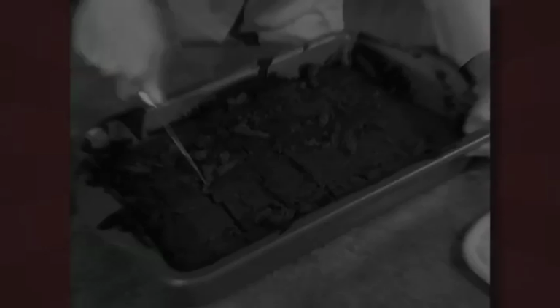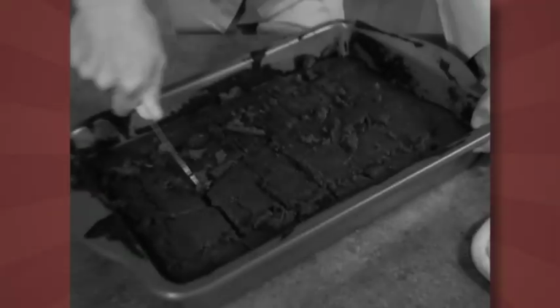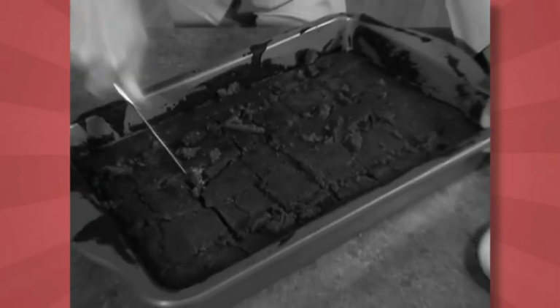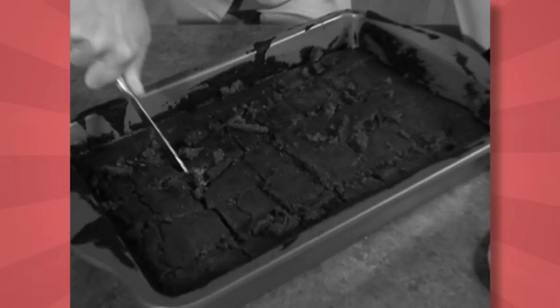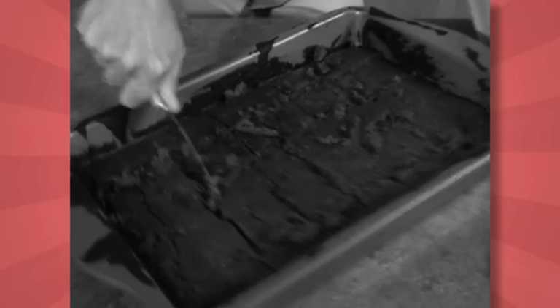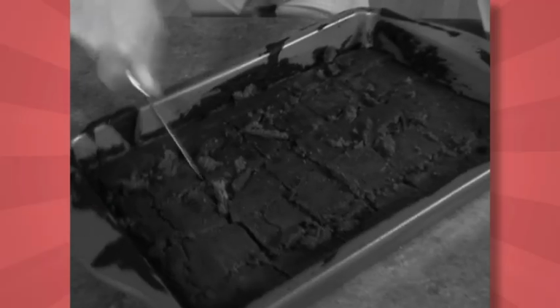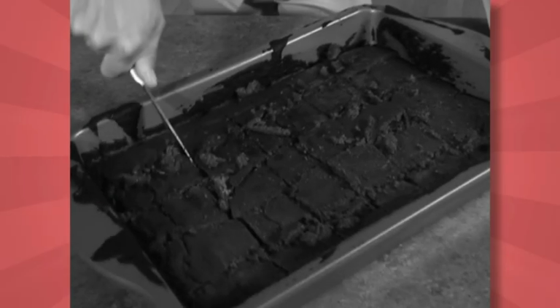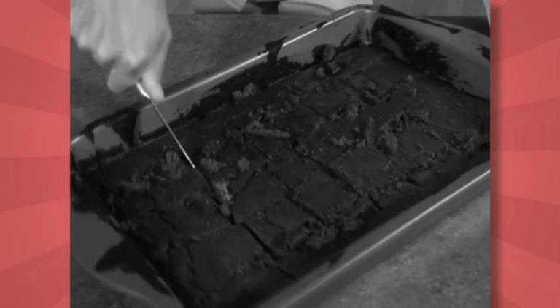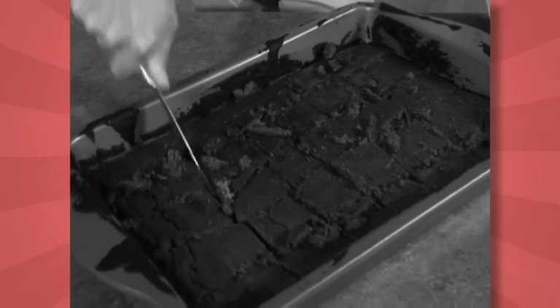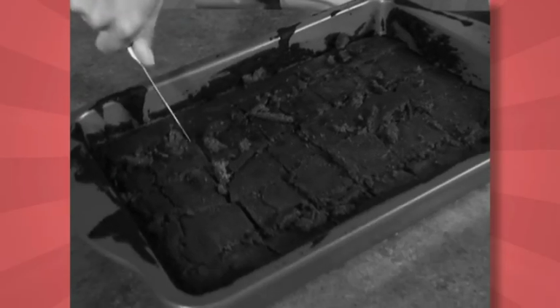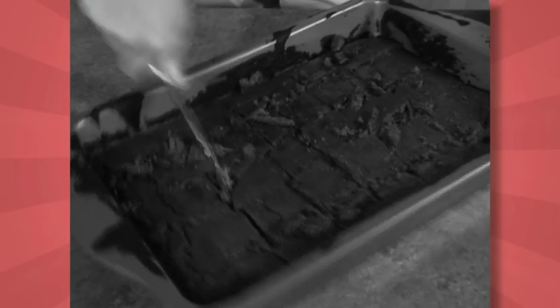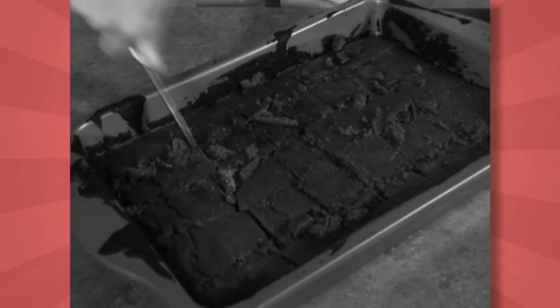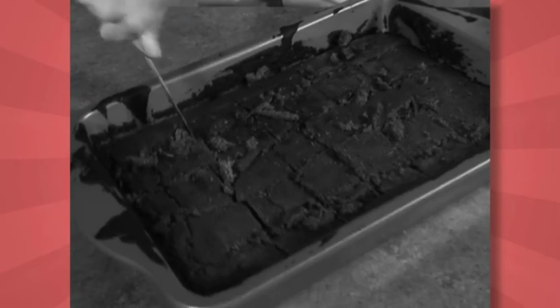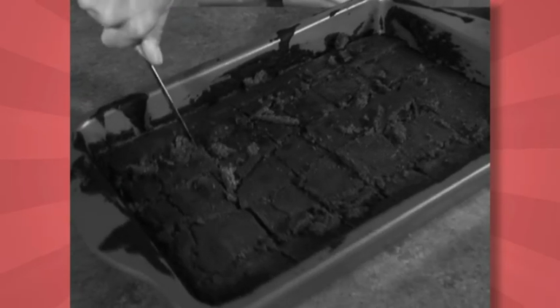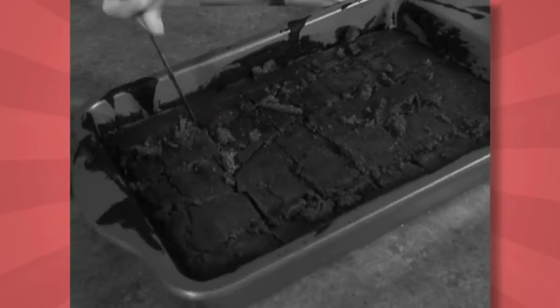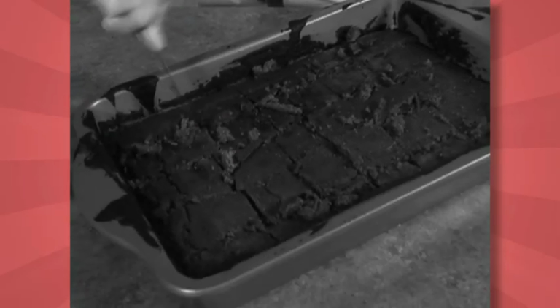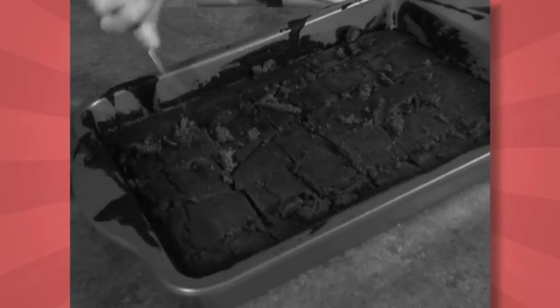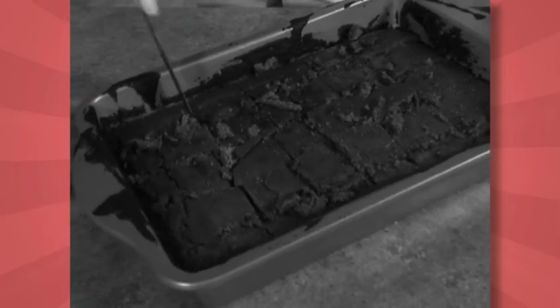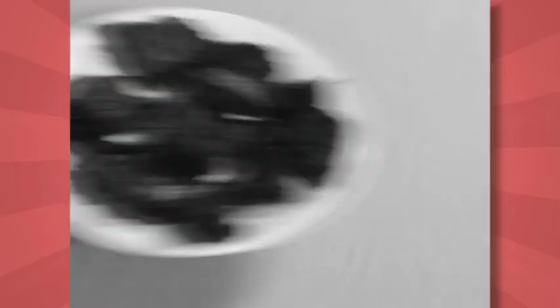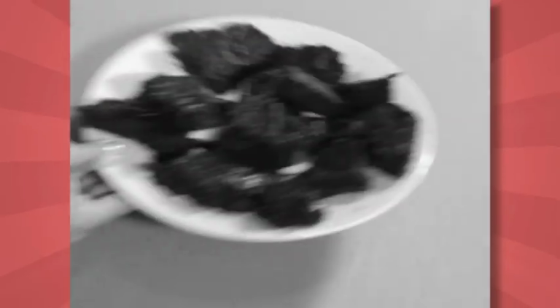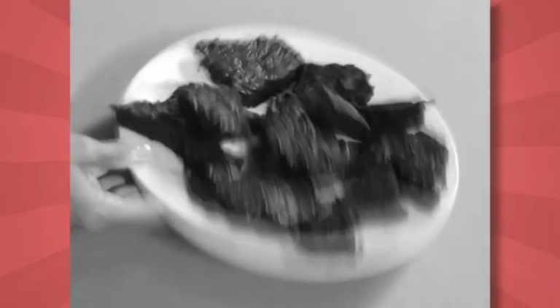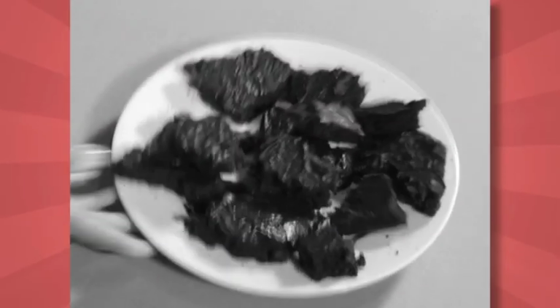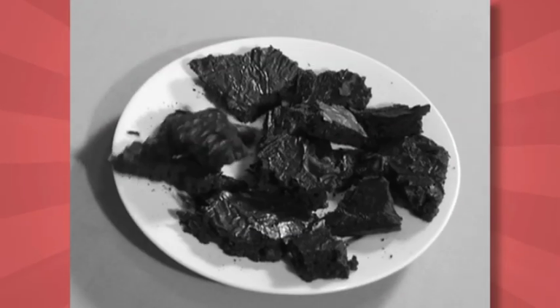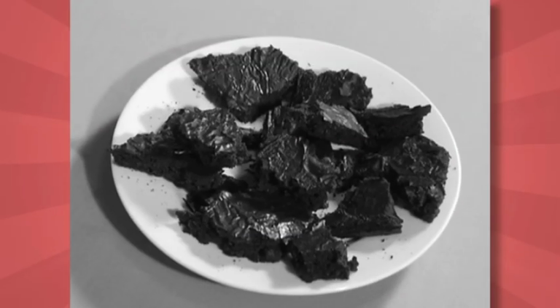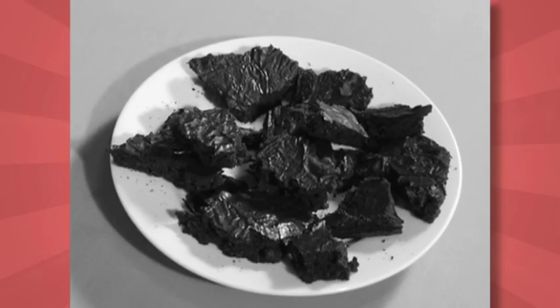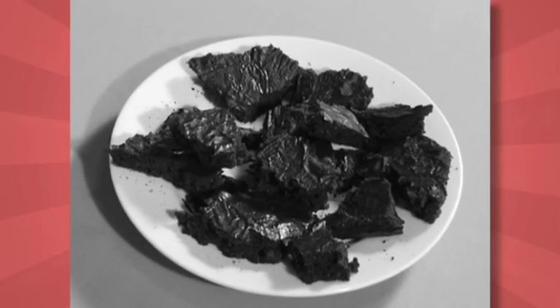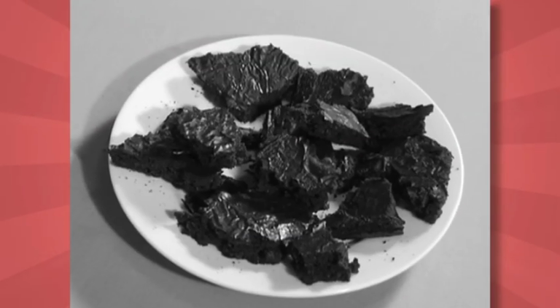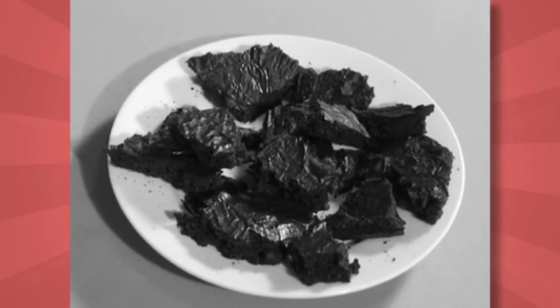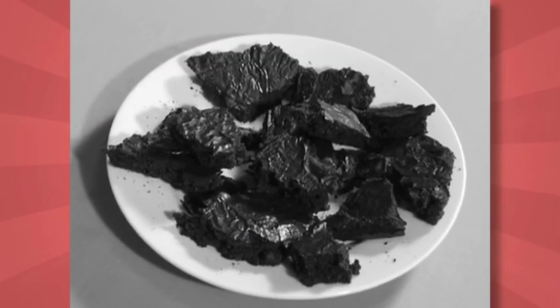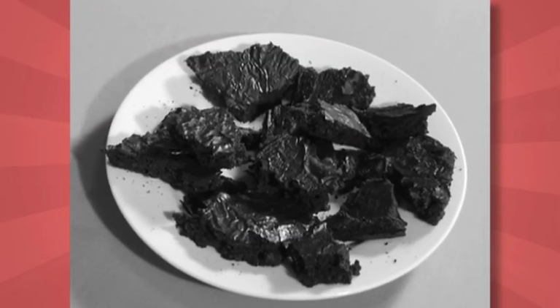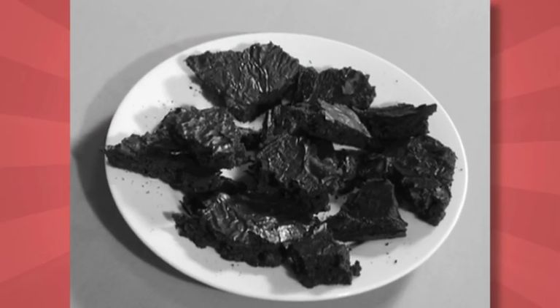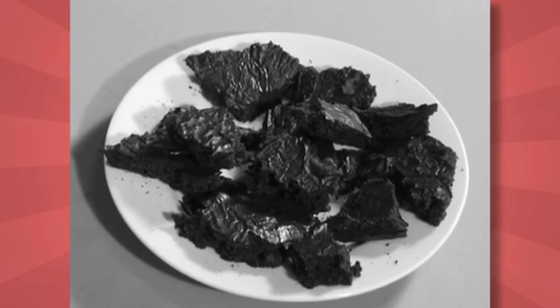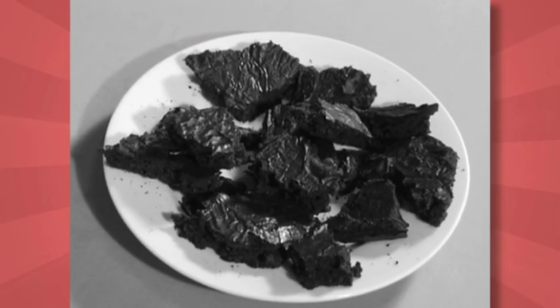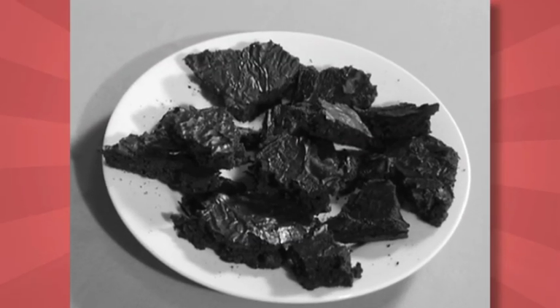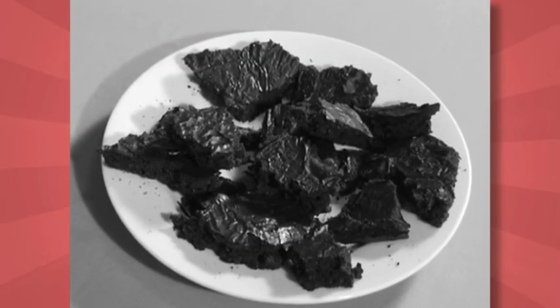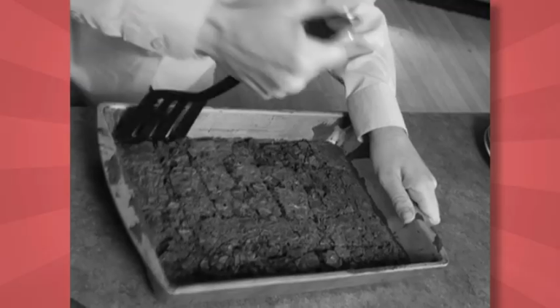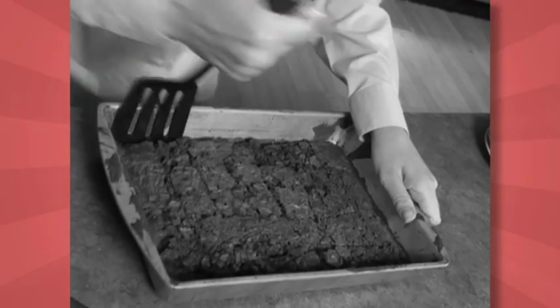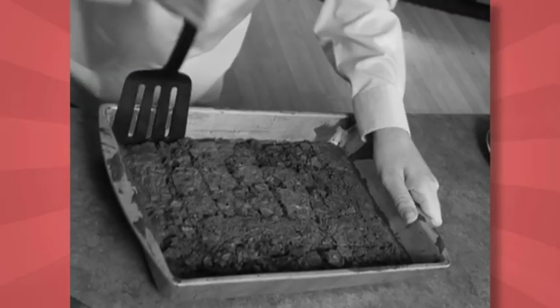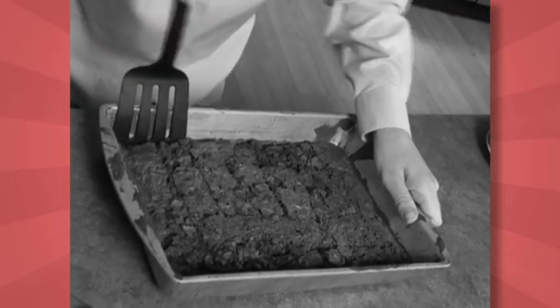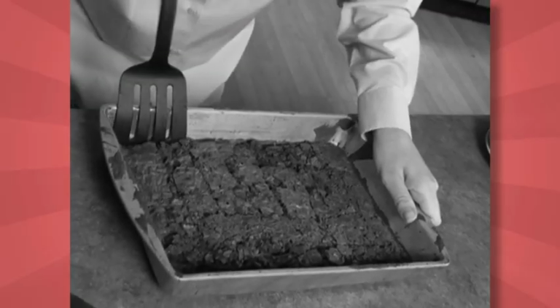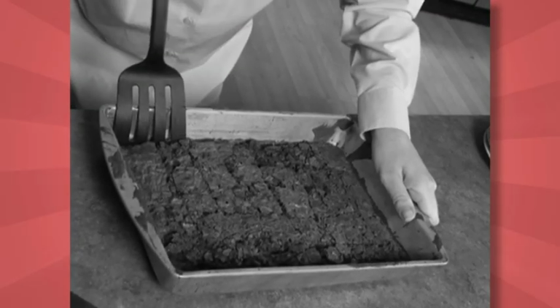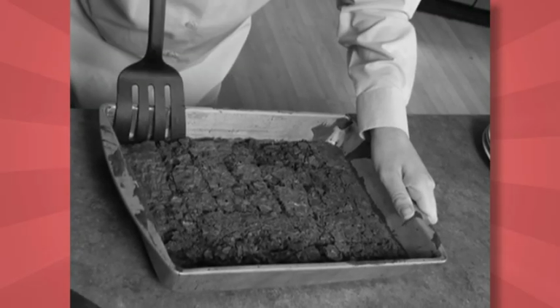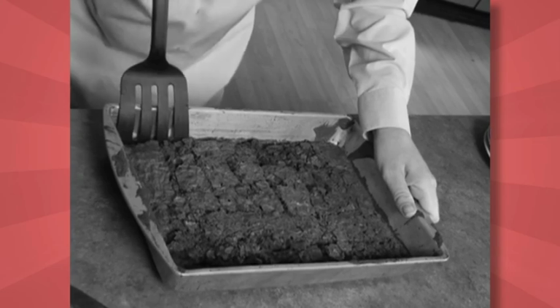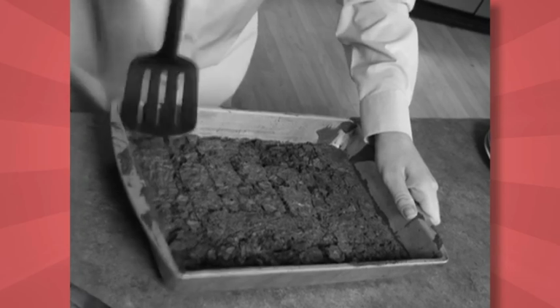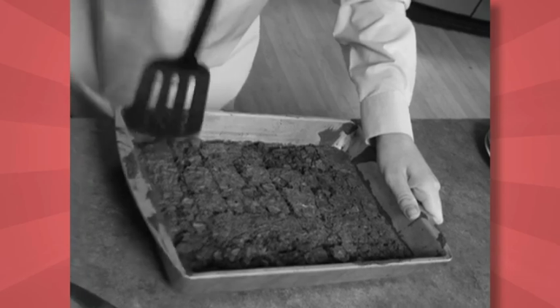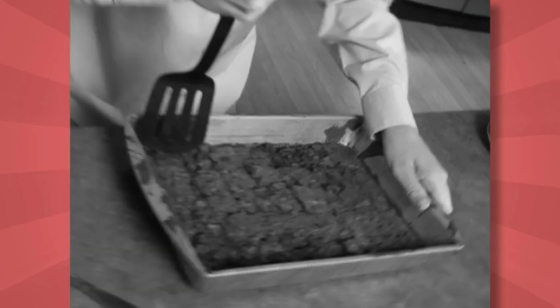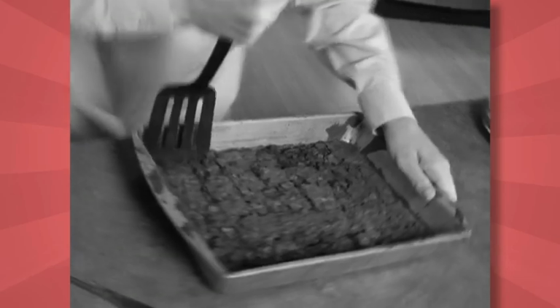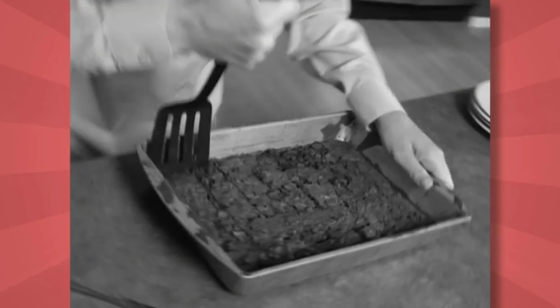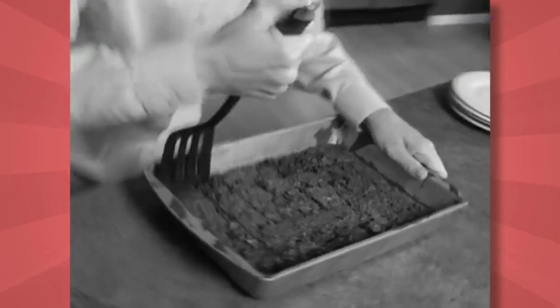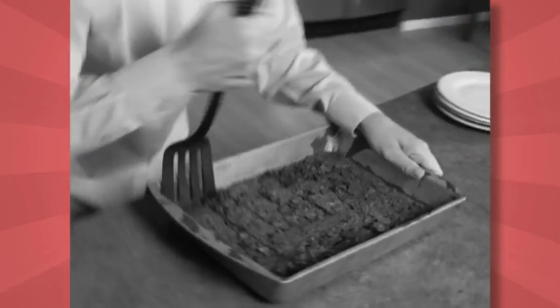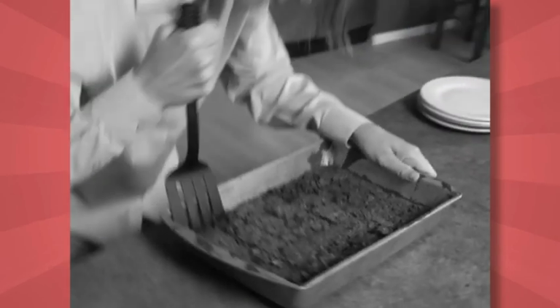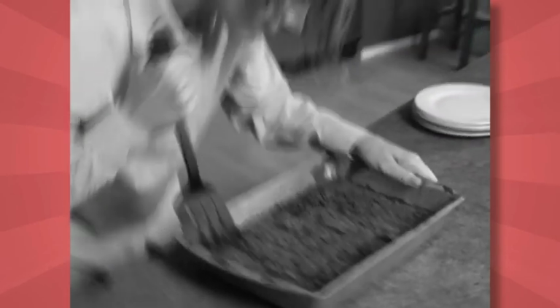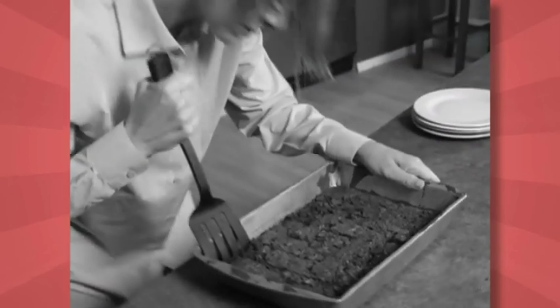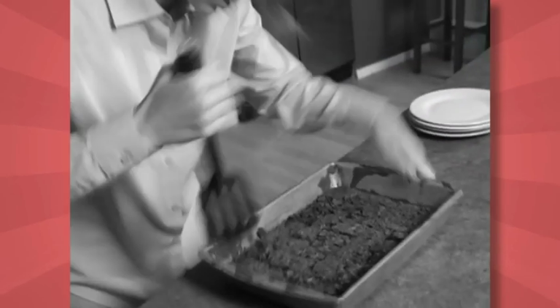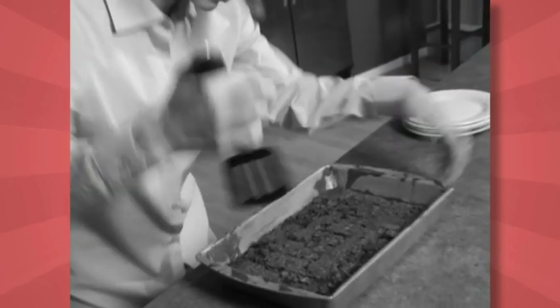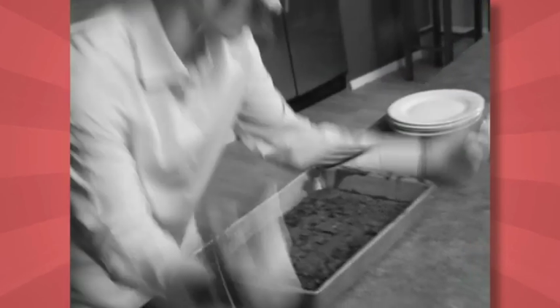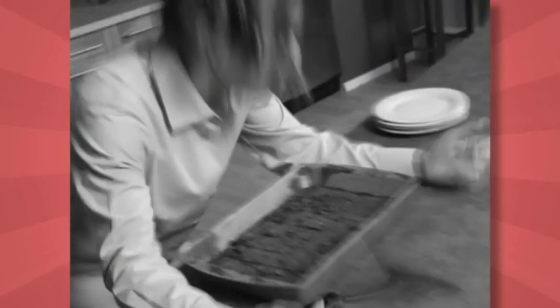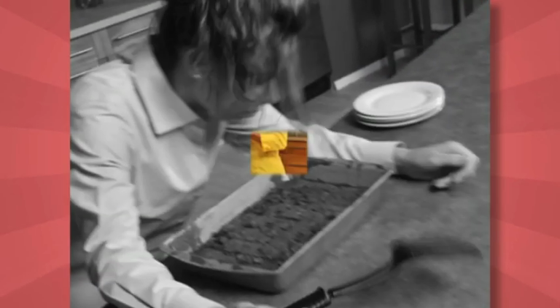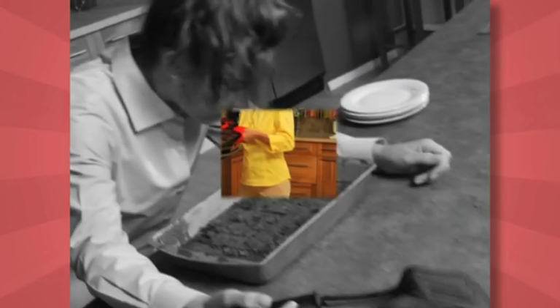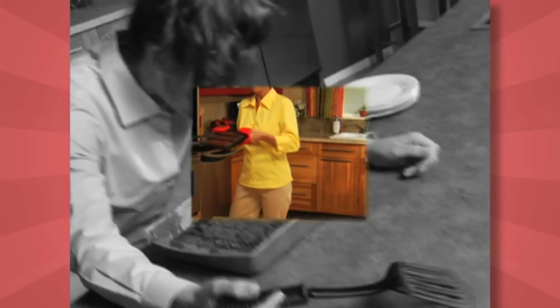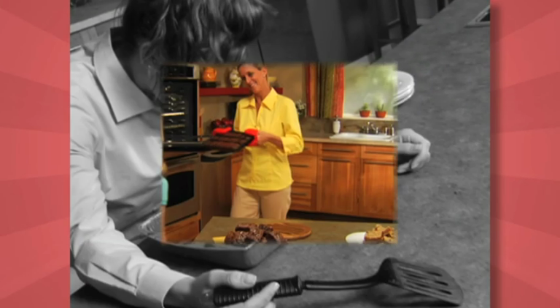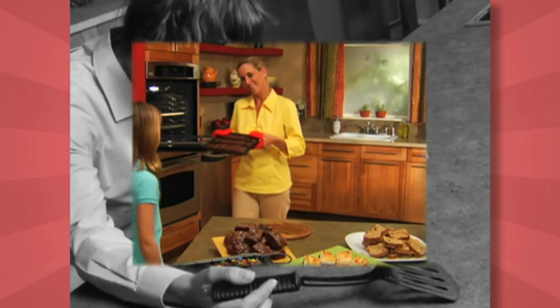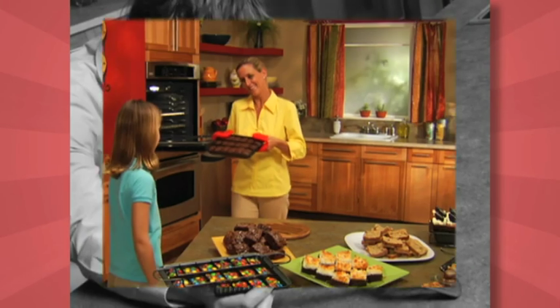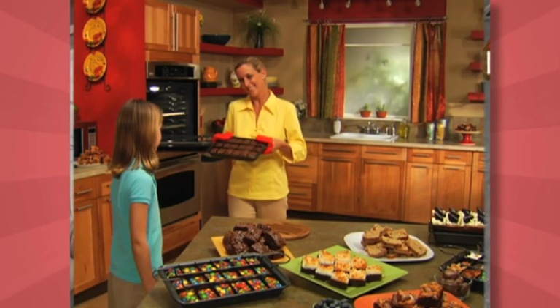You cut, rip, and tear, but your brownies never turn out square. And when they're stuck, you're totally out of luck. Need a hand?